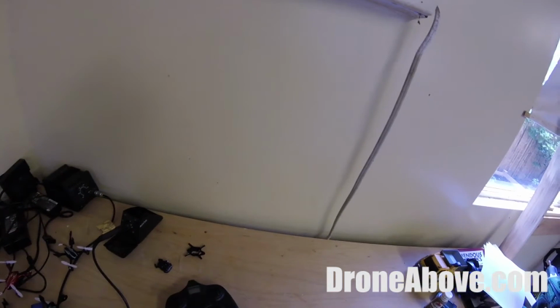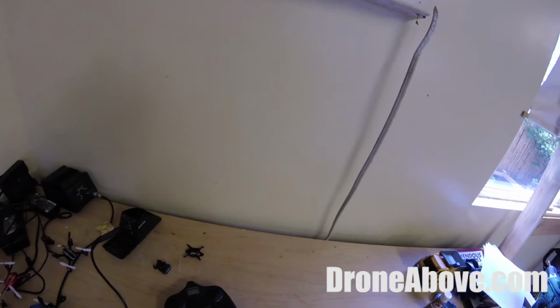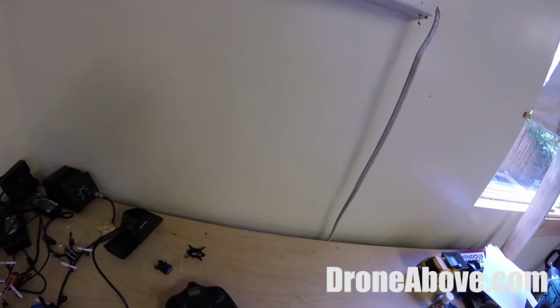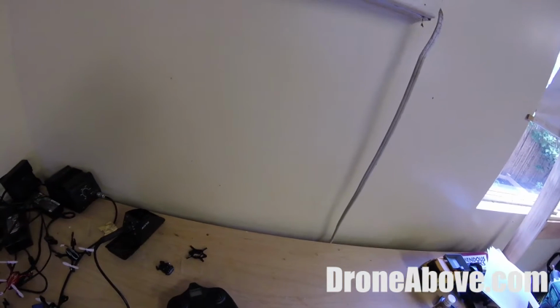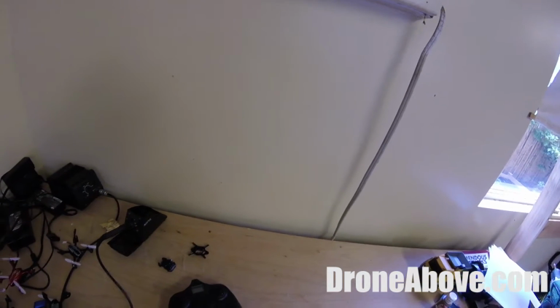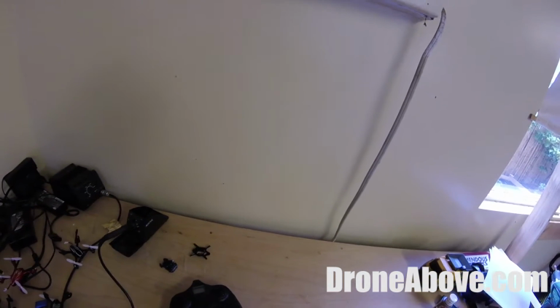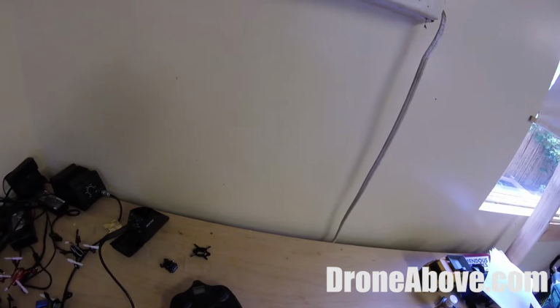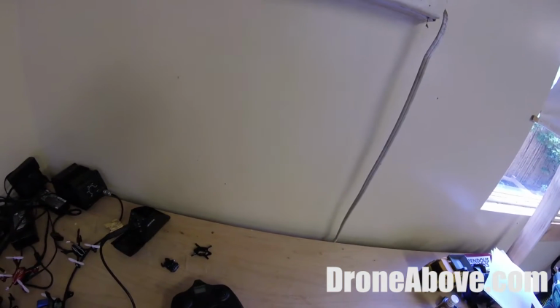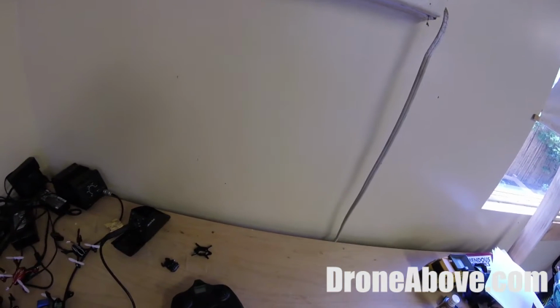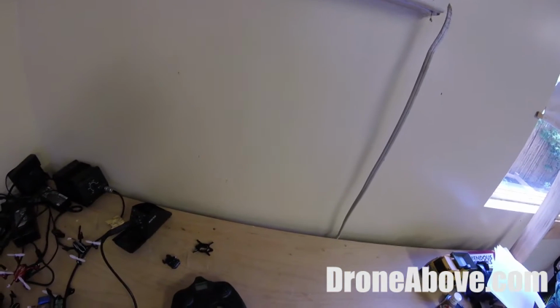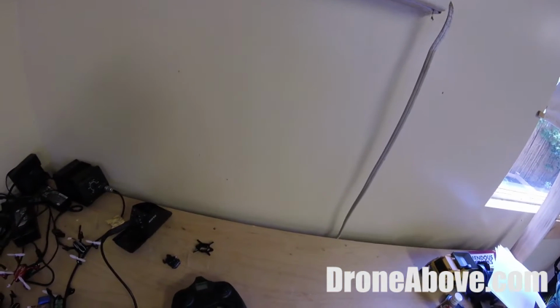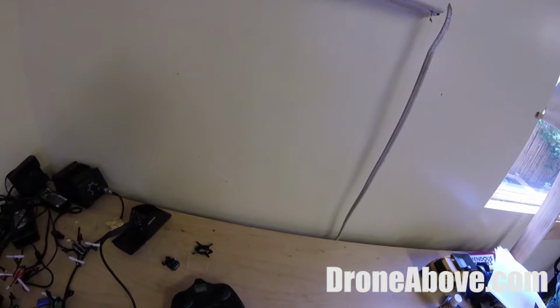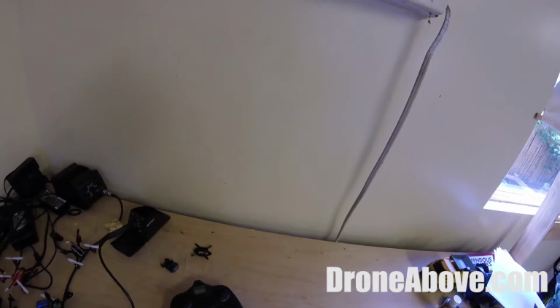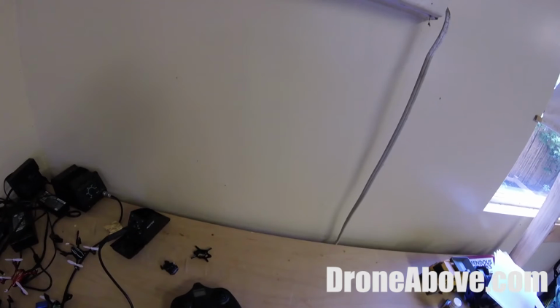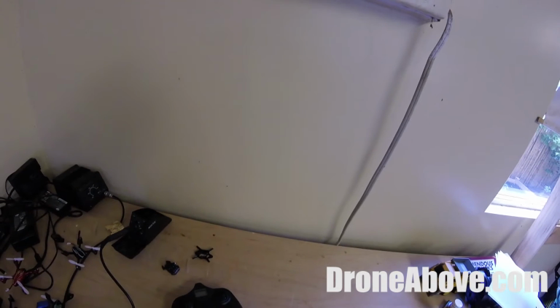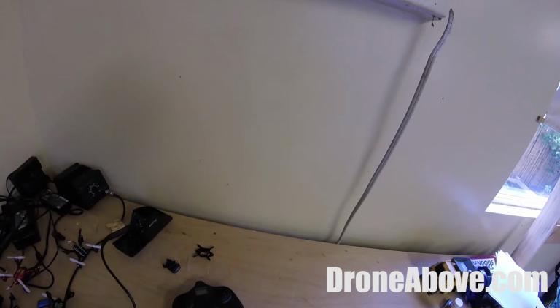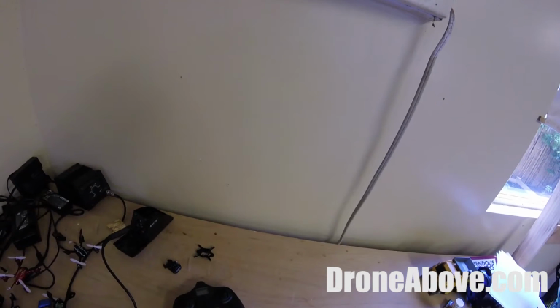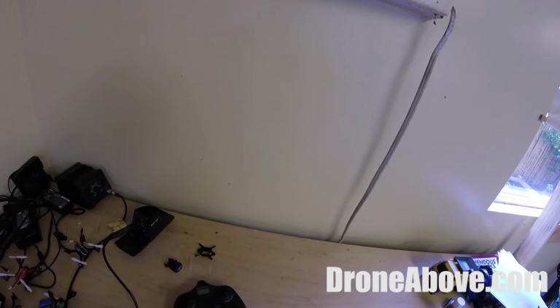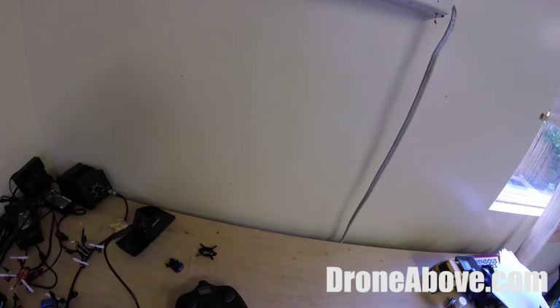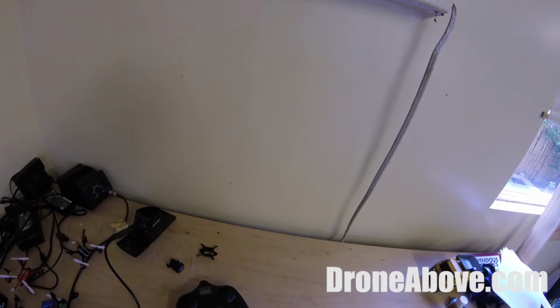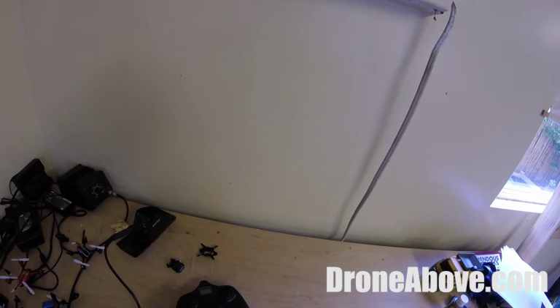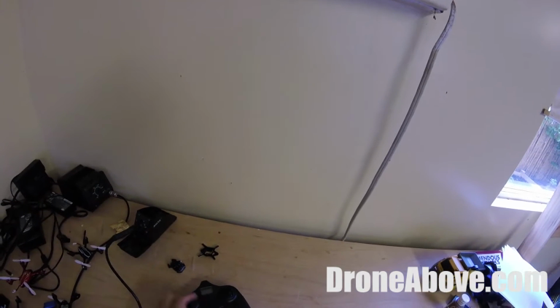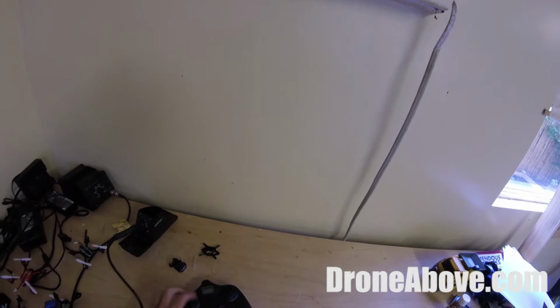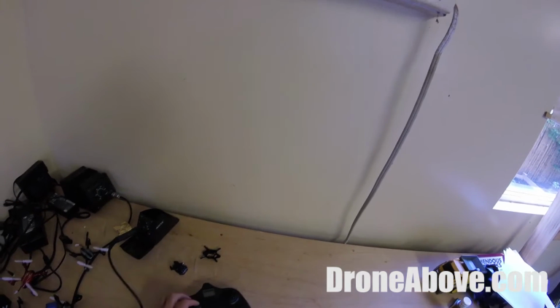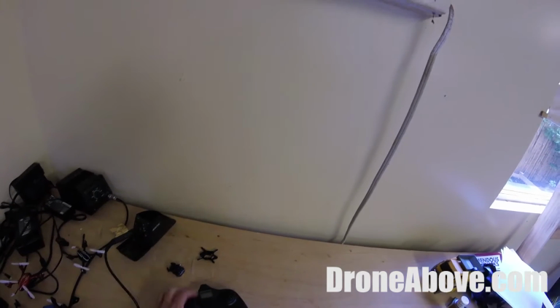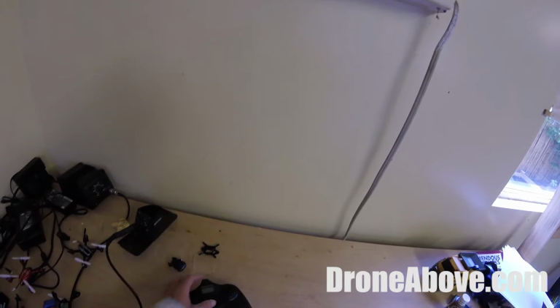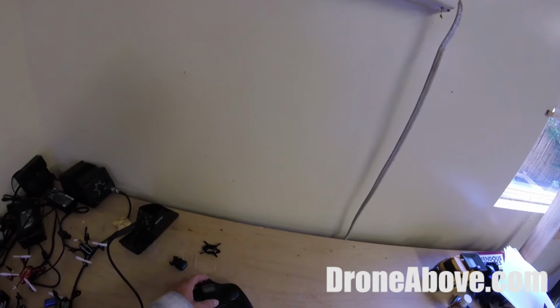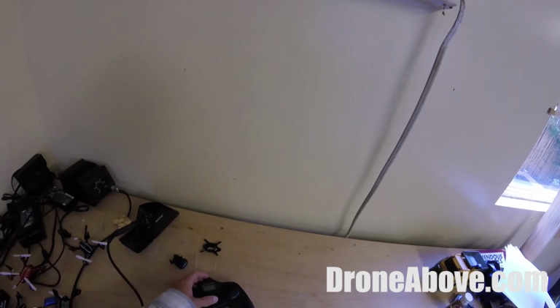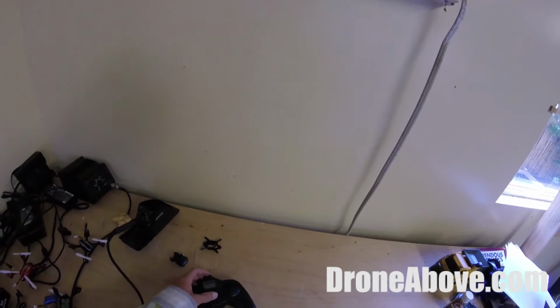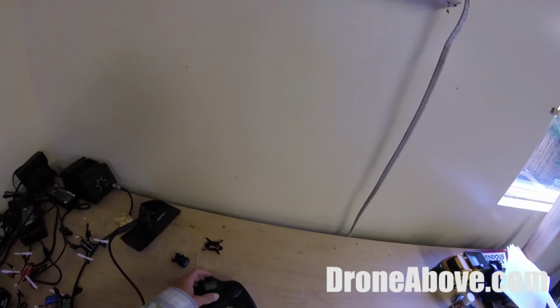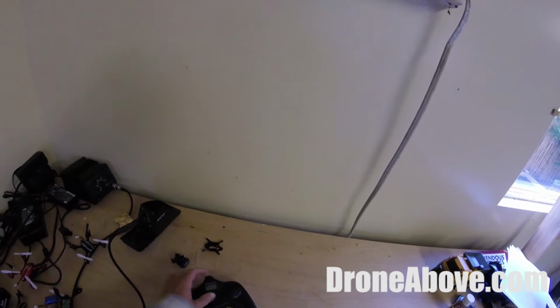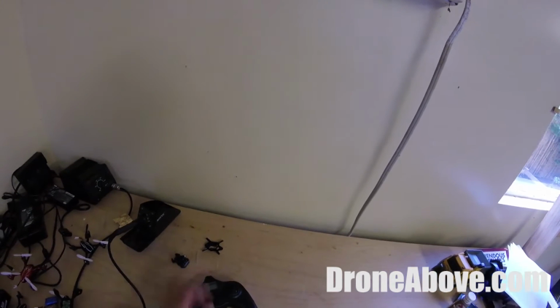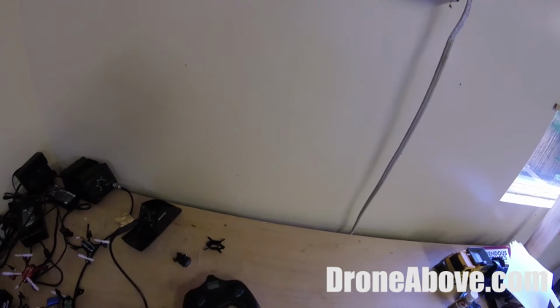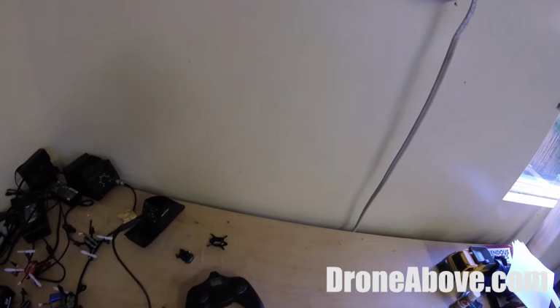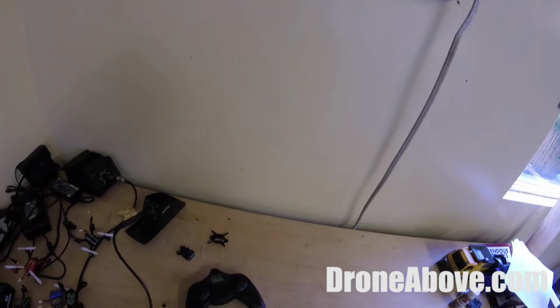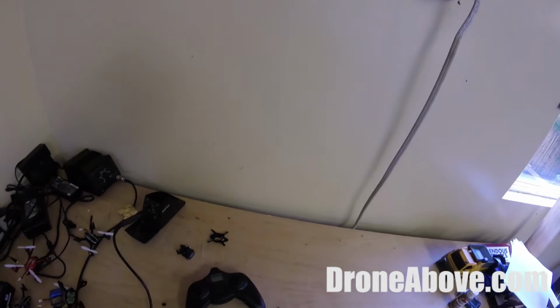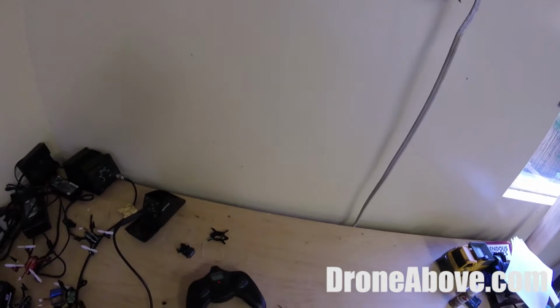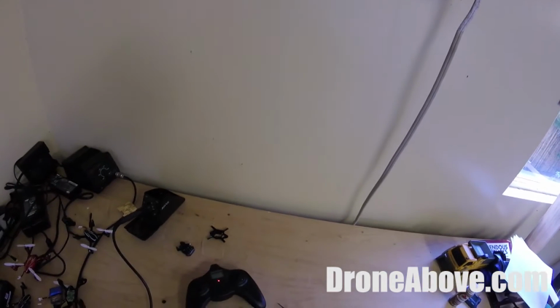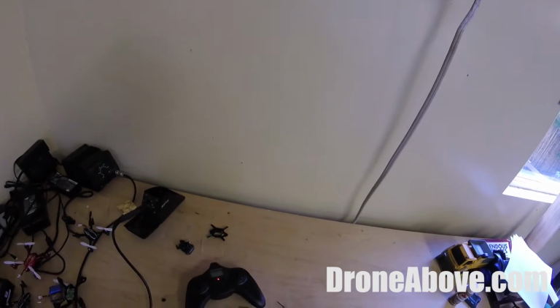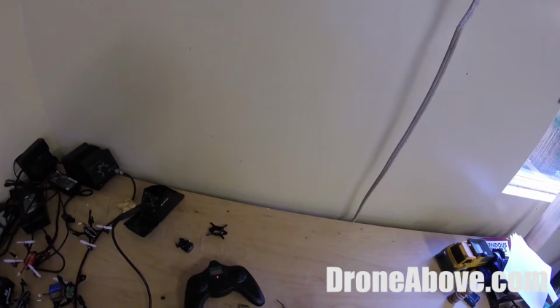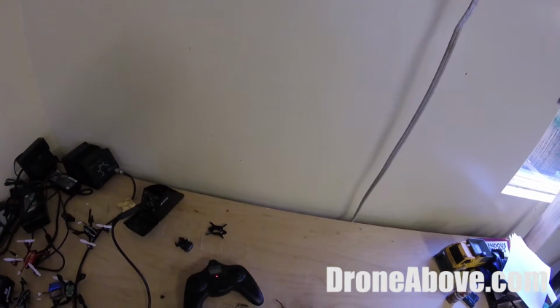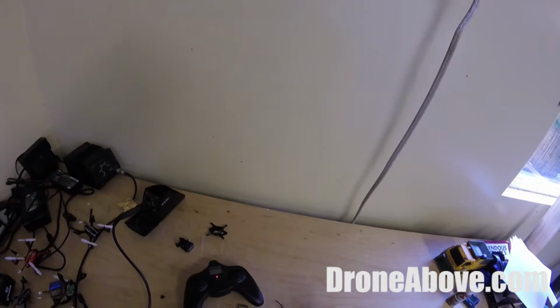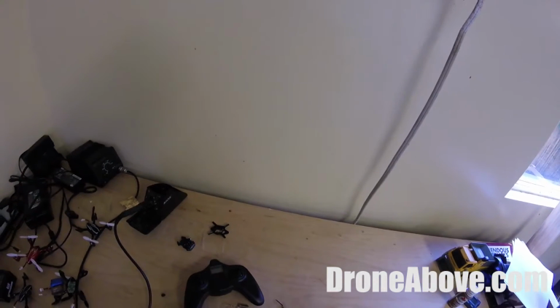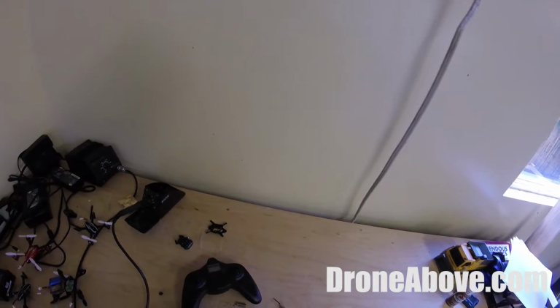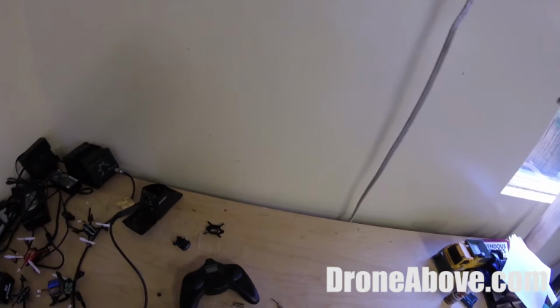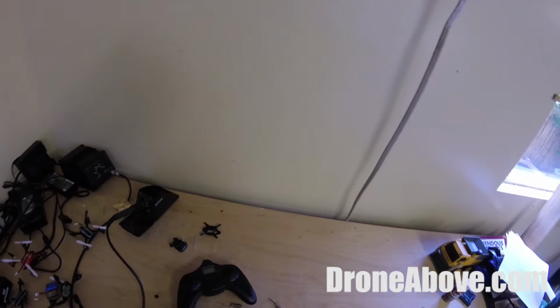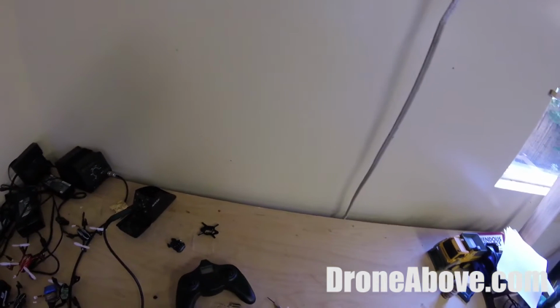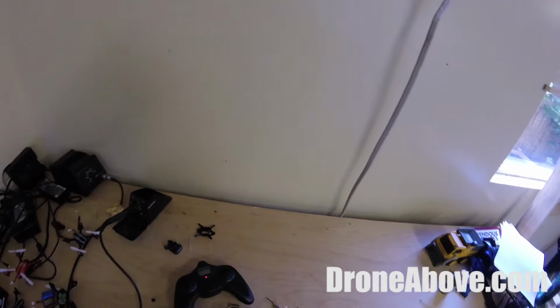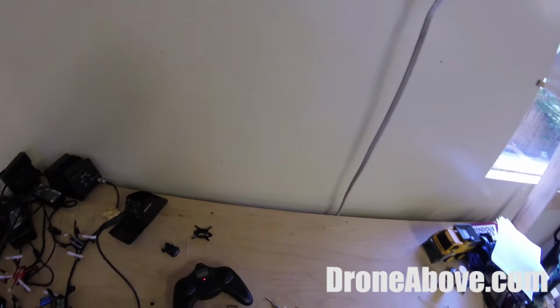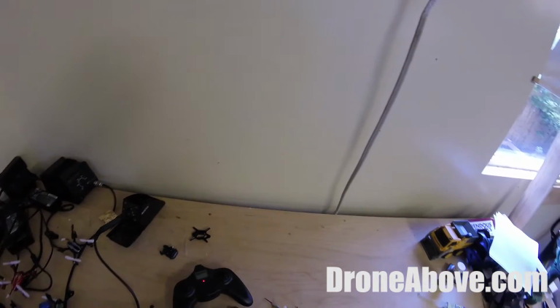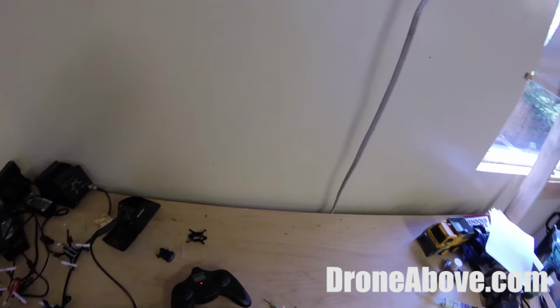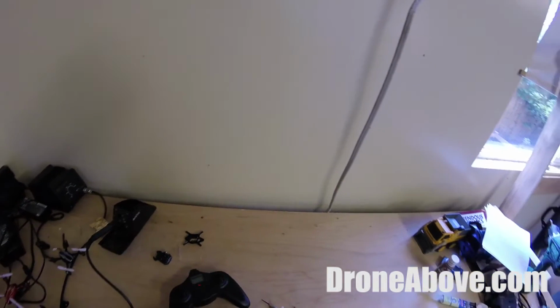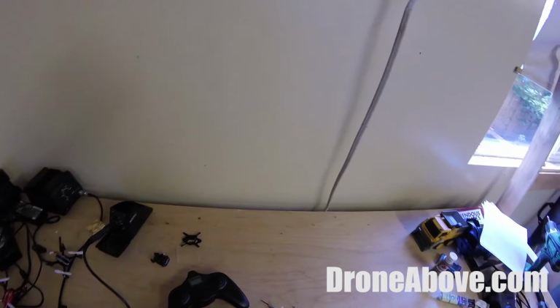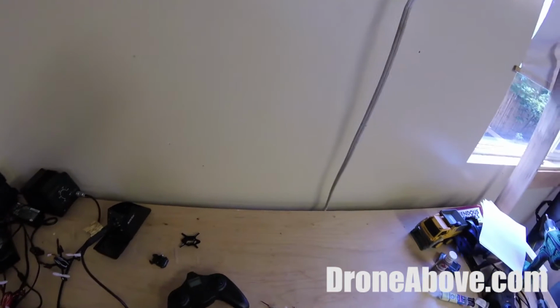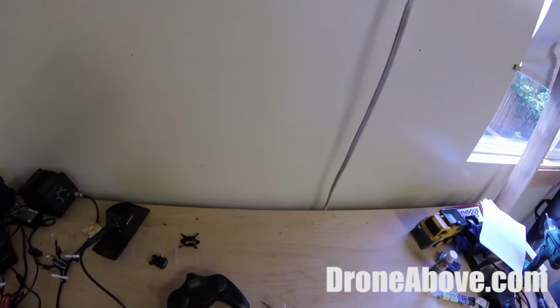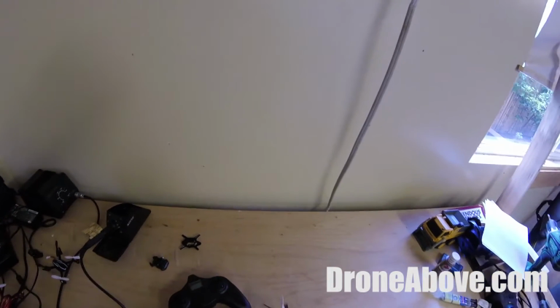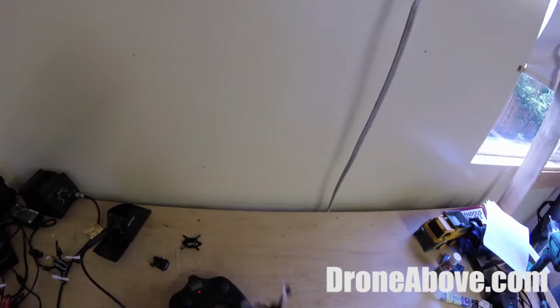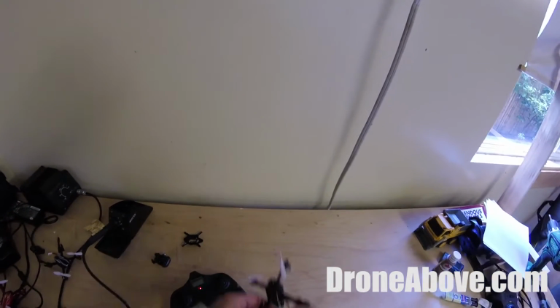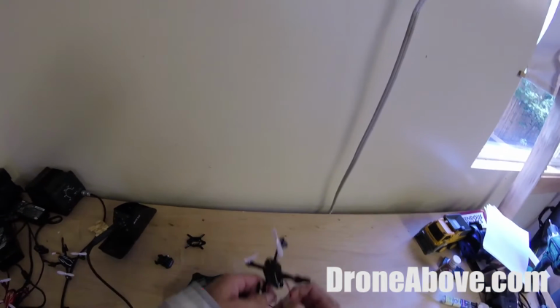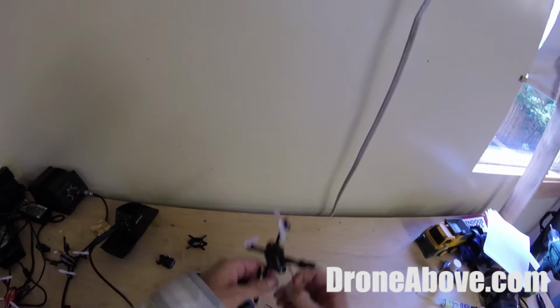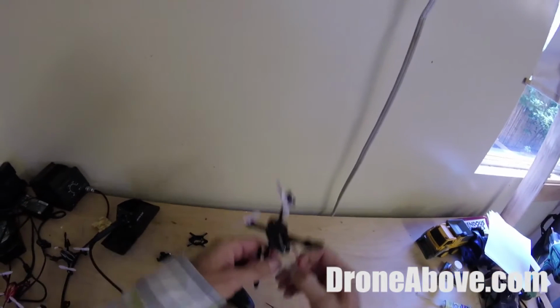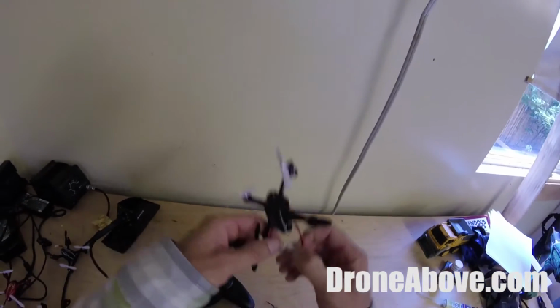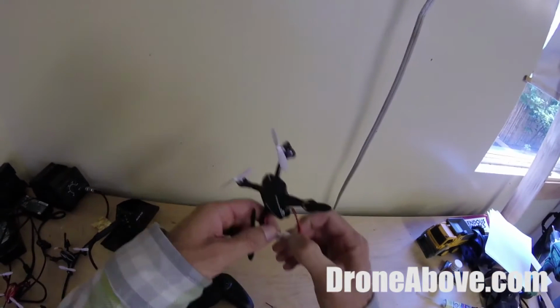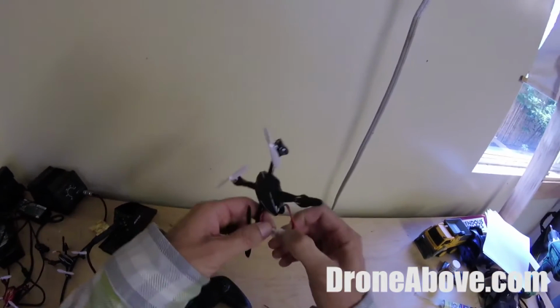It's pretty simple. You just put the battery in, turn on the controller first, then plug in the battery.